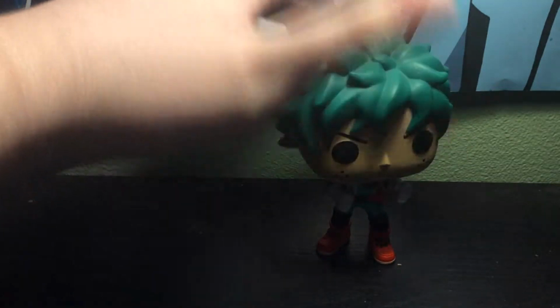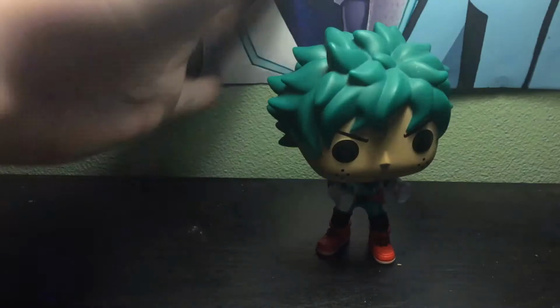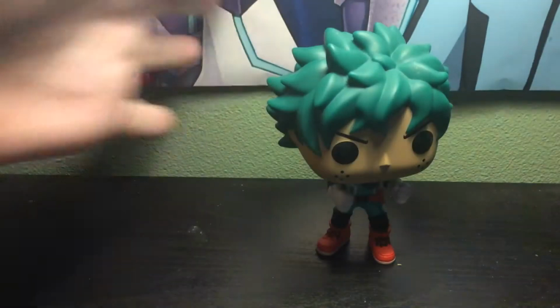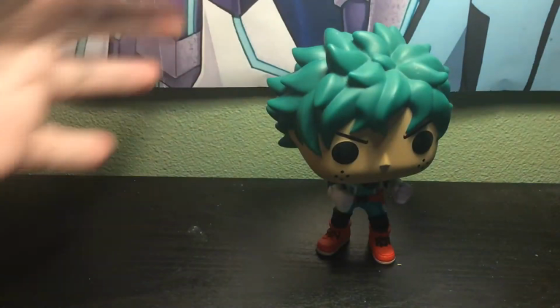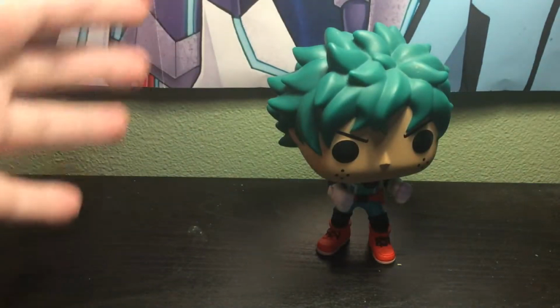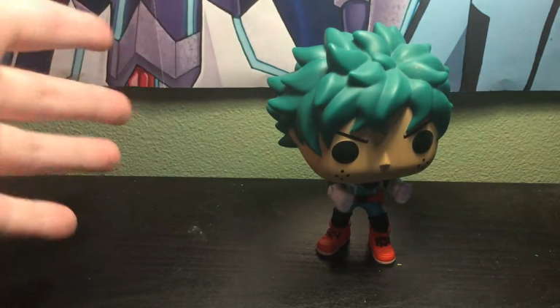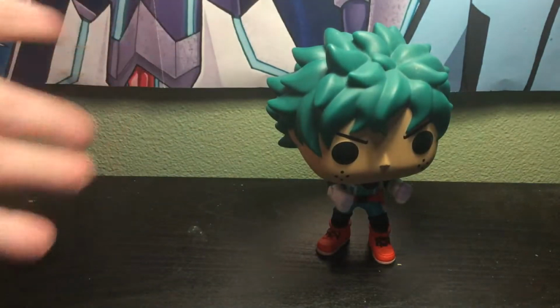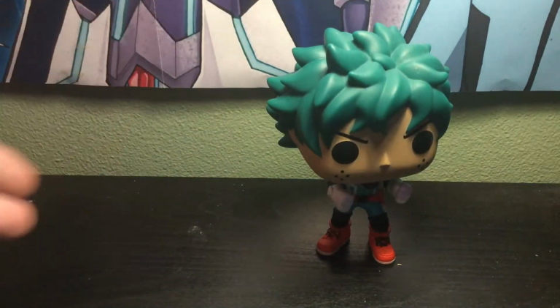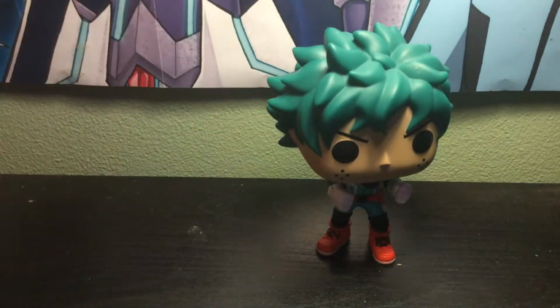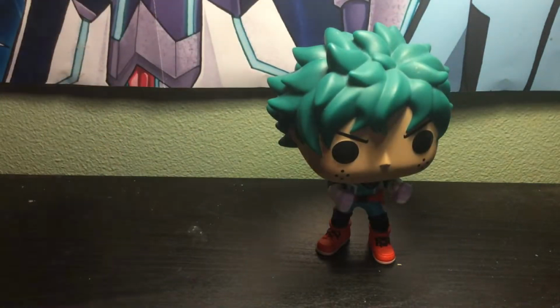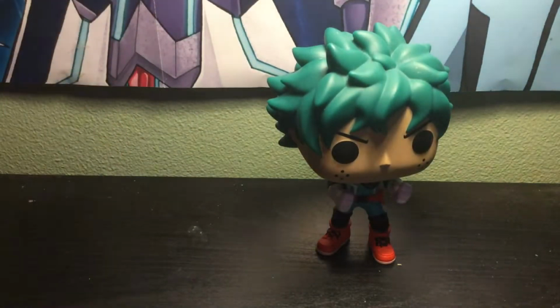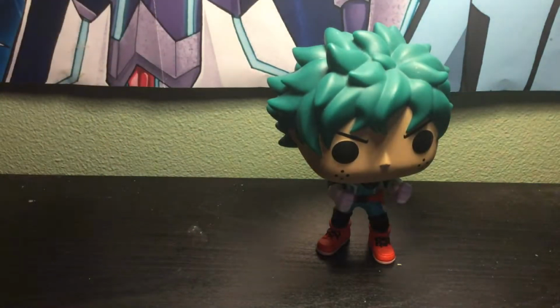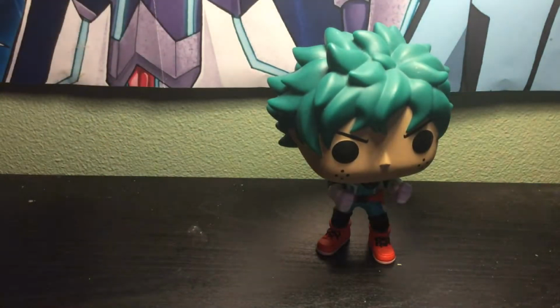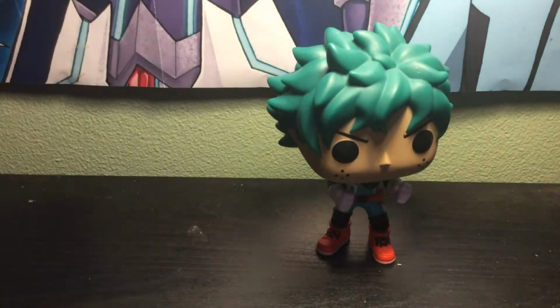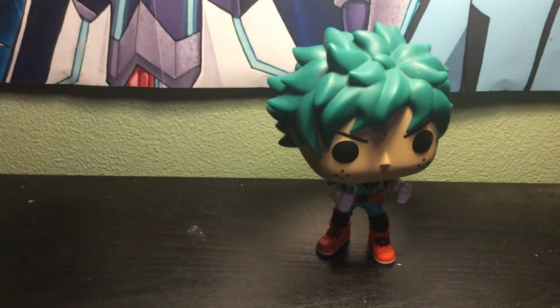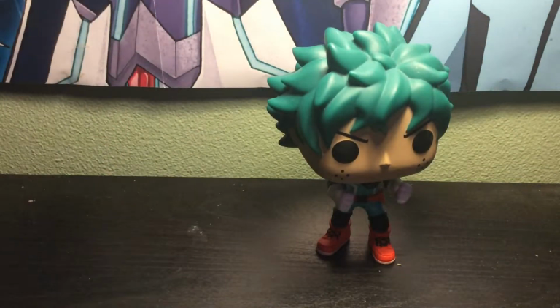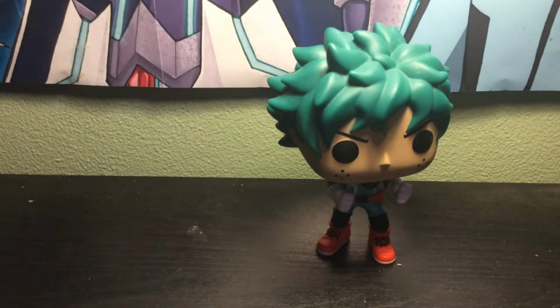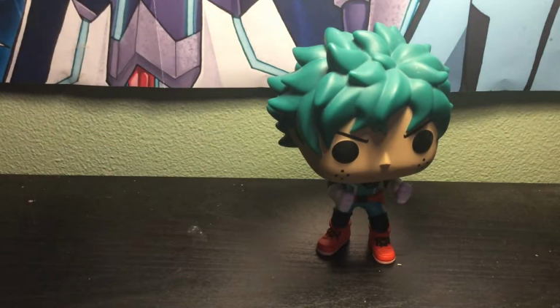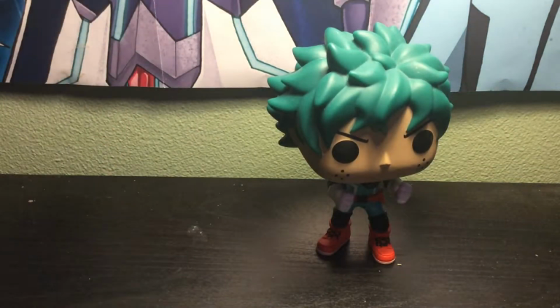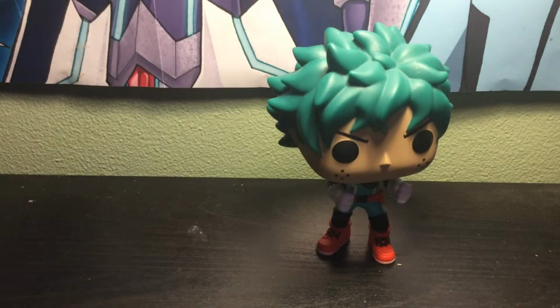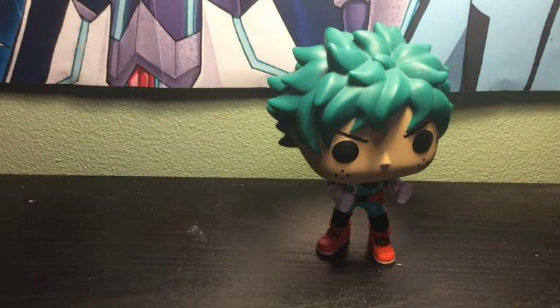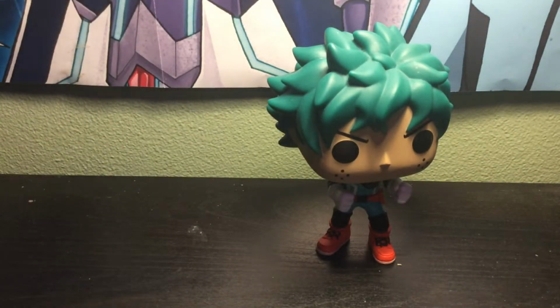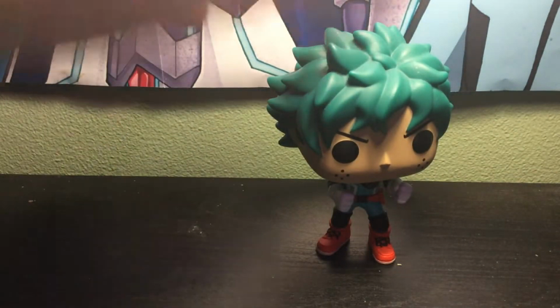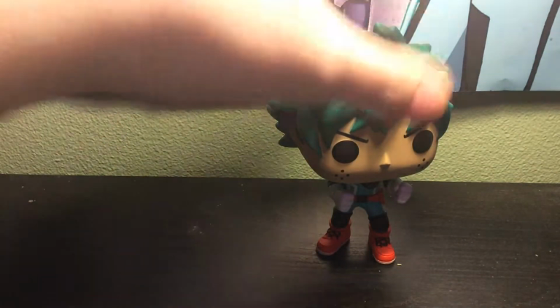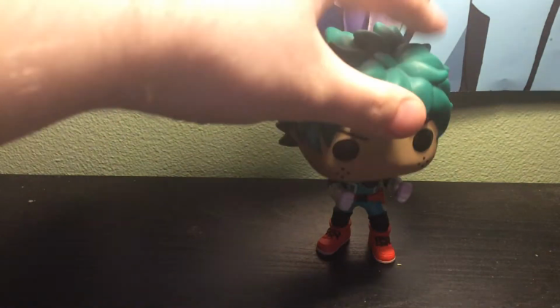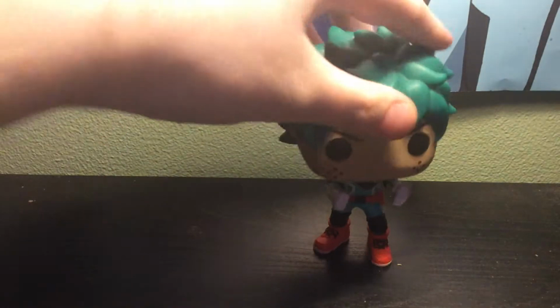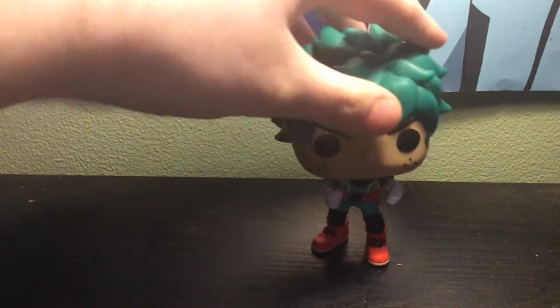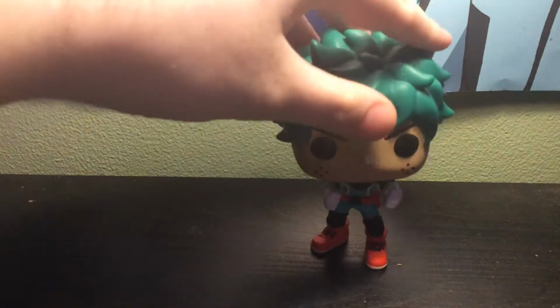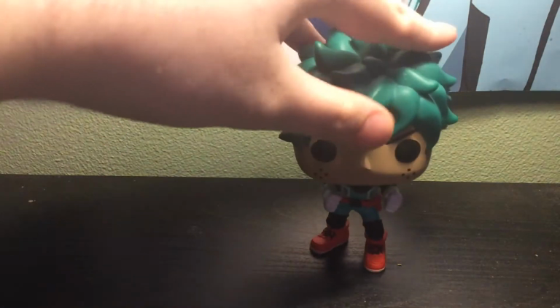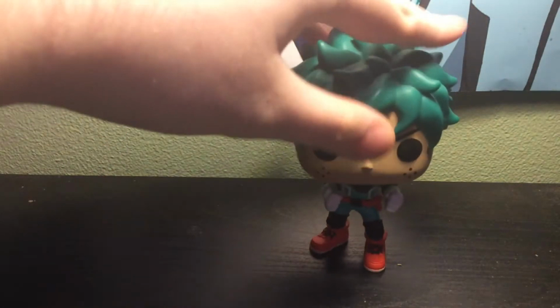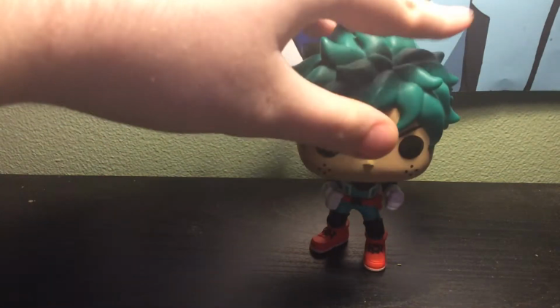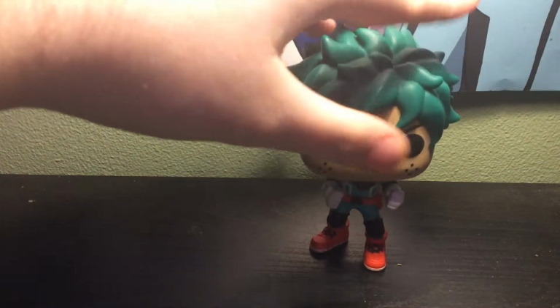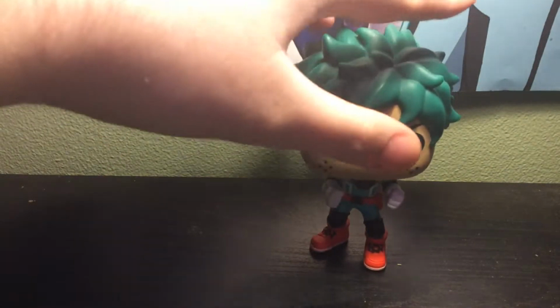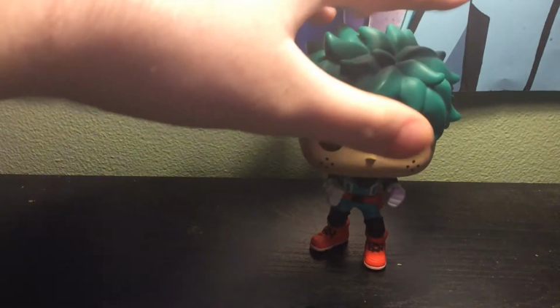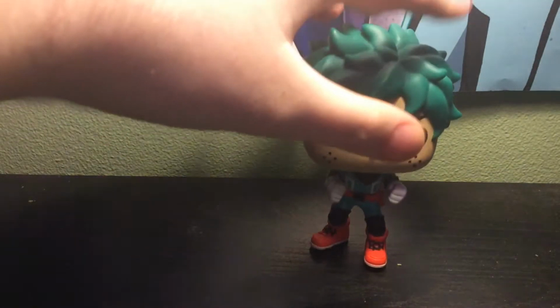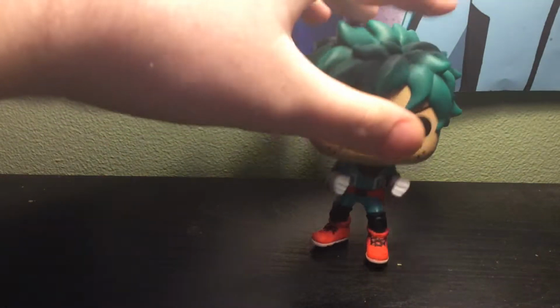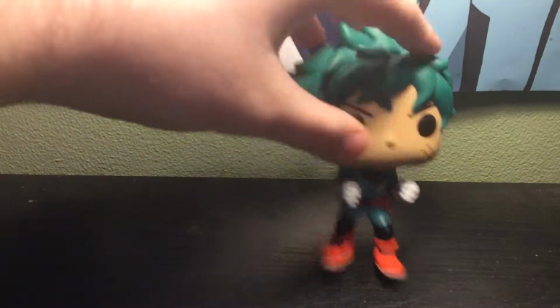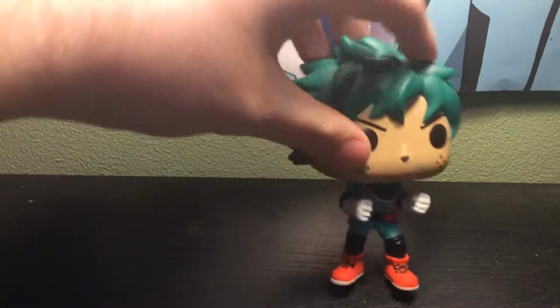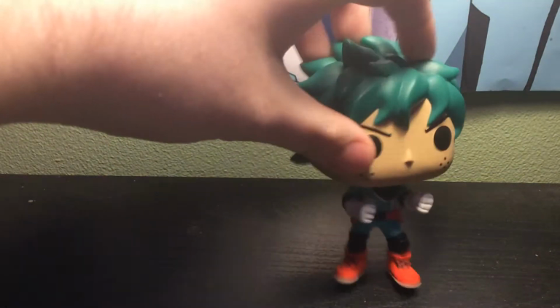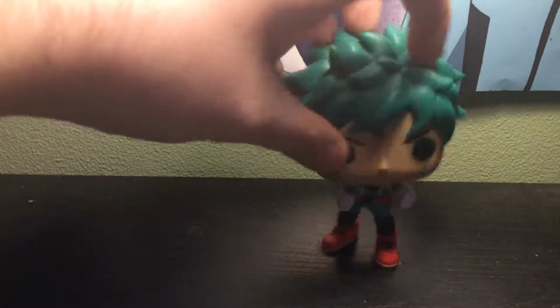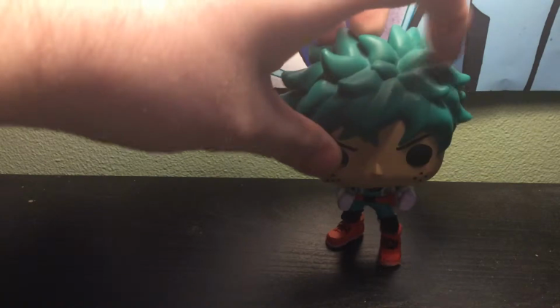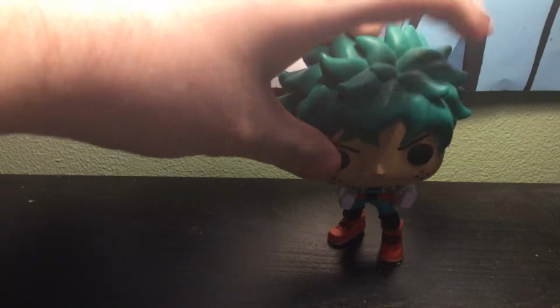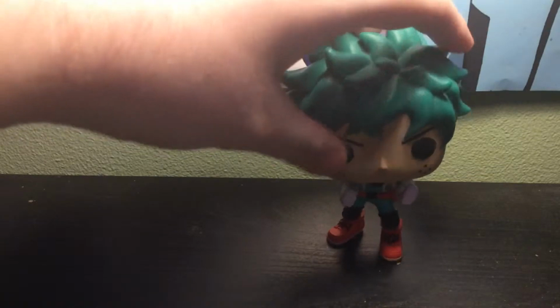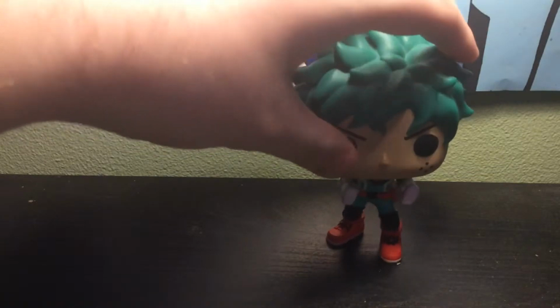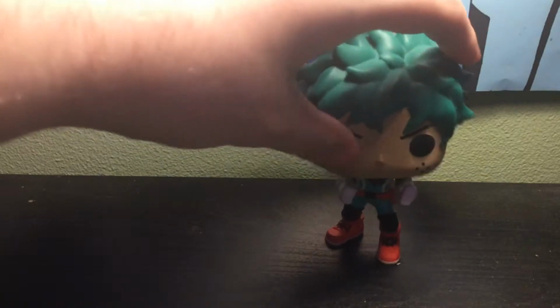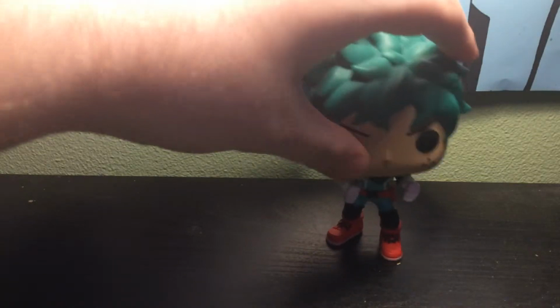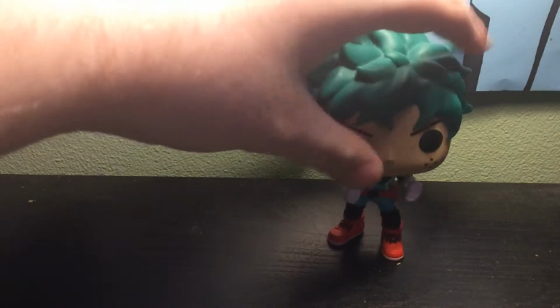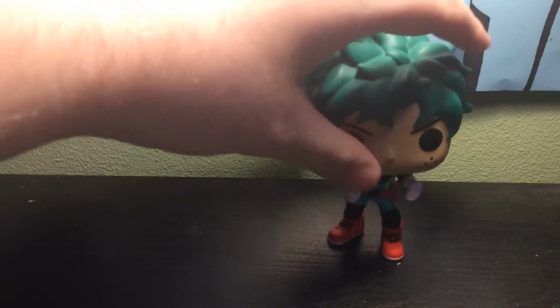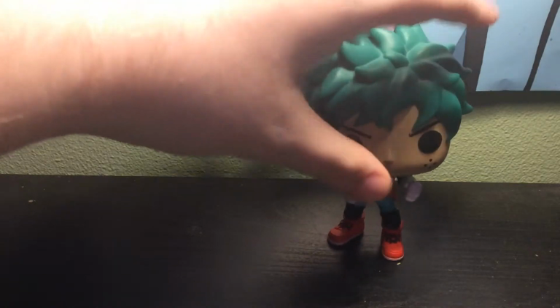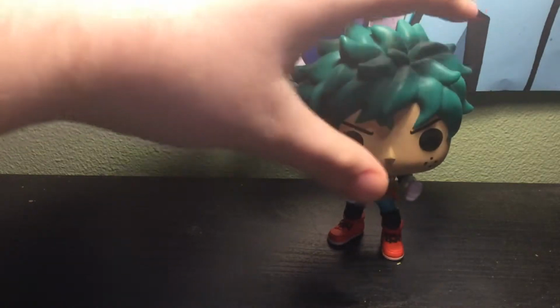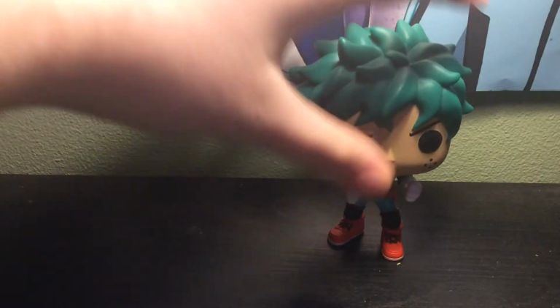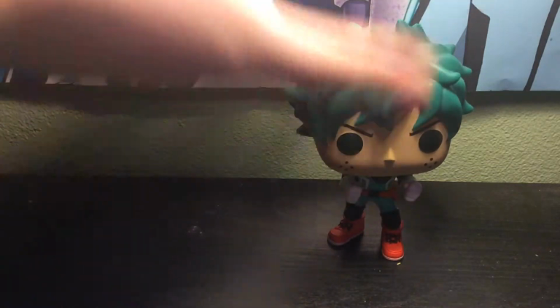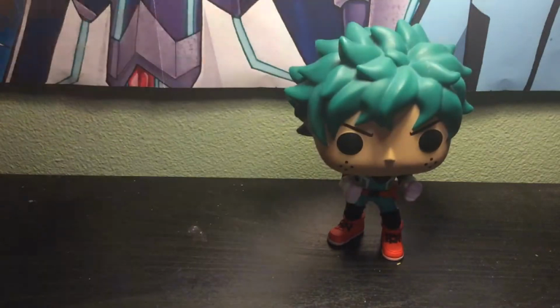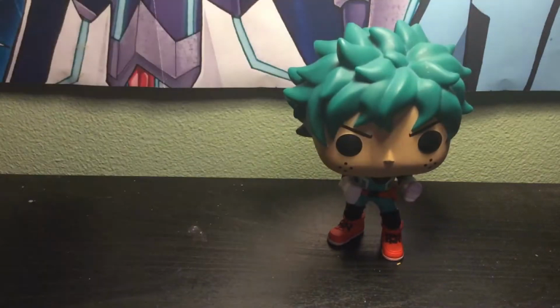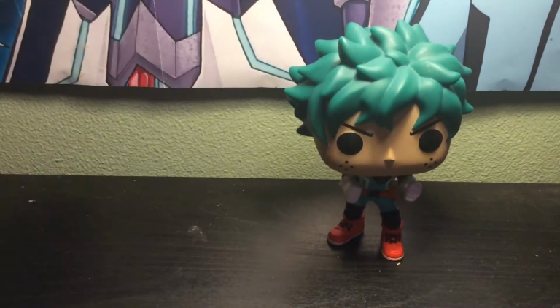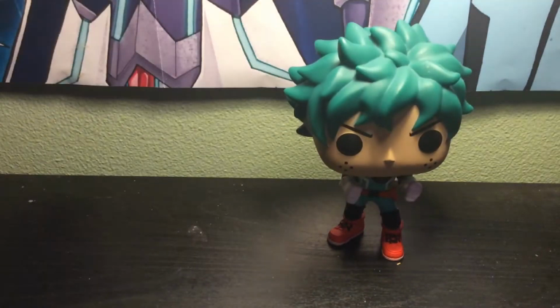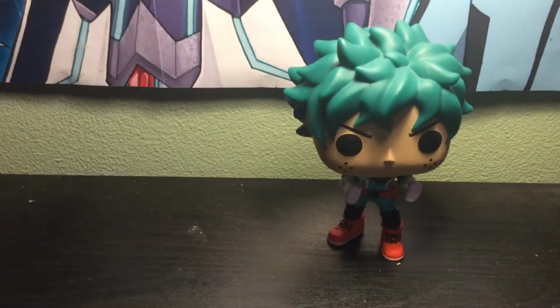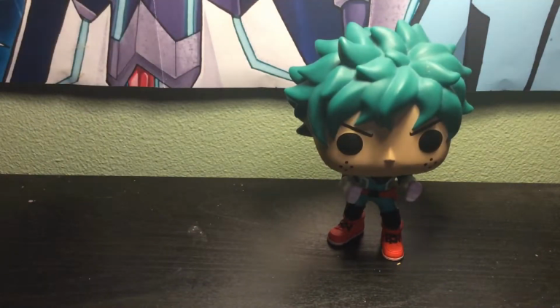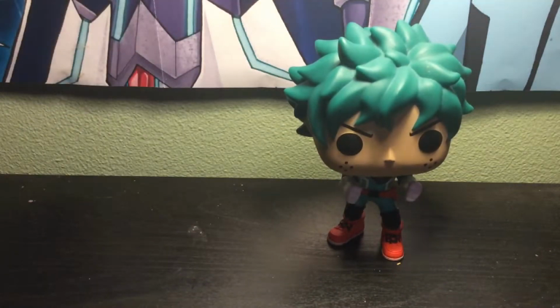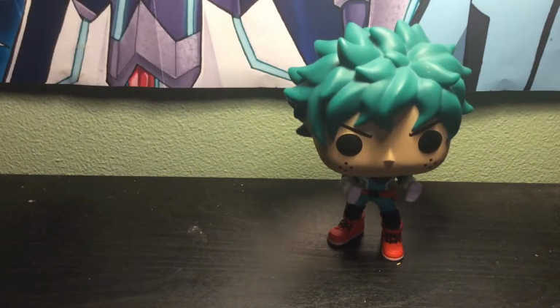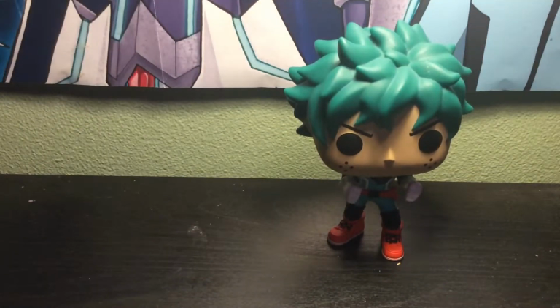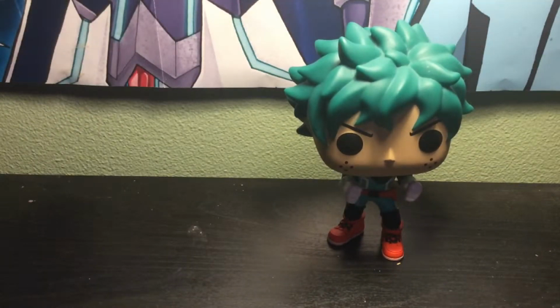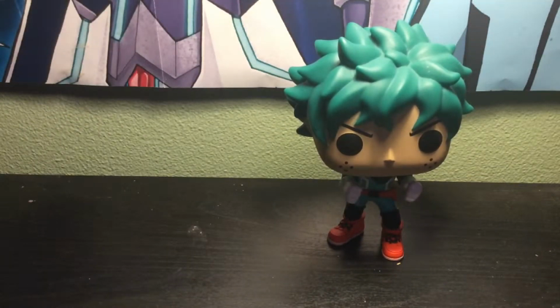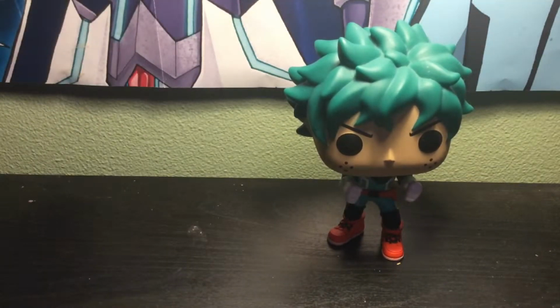Really, you go do this to me right now Deku? You're not even facing the camera. There, now you are.